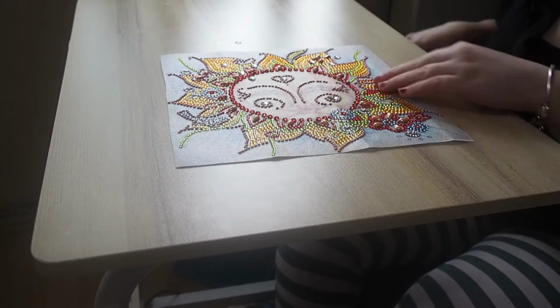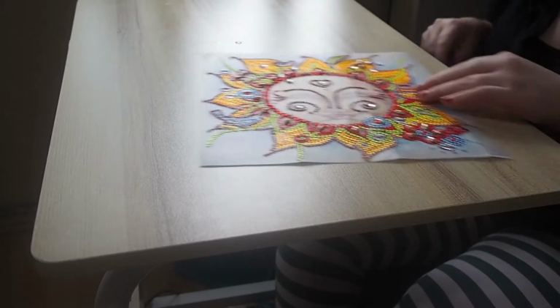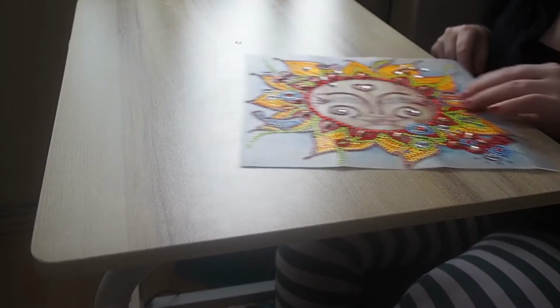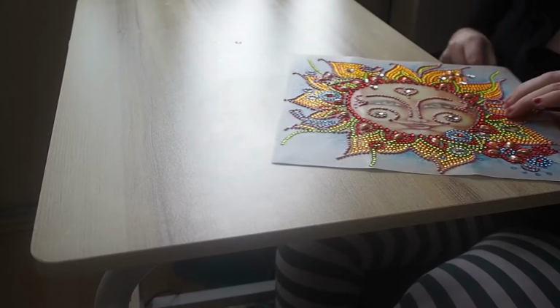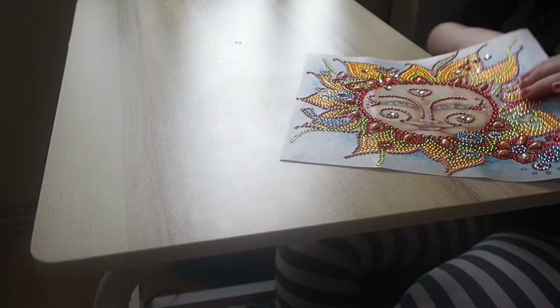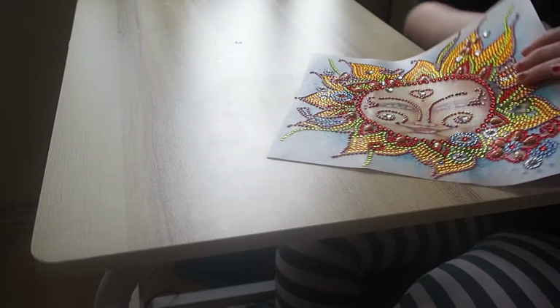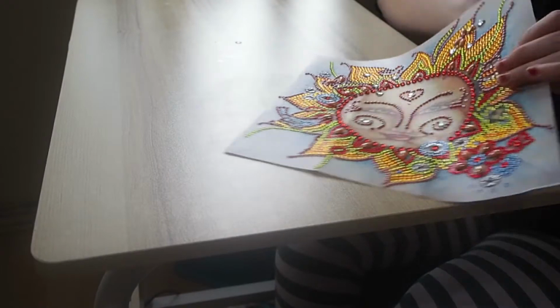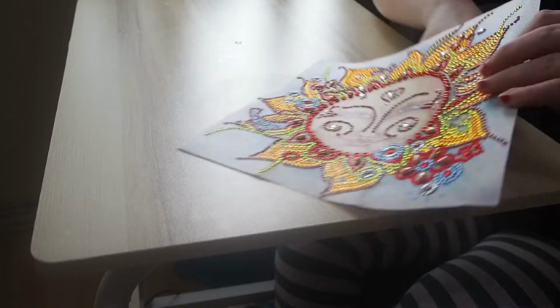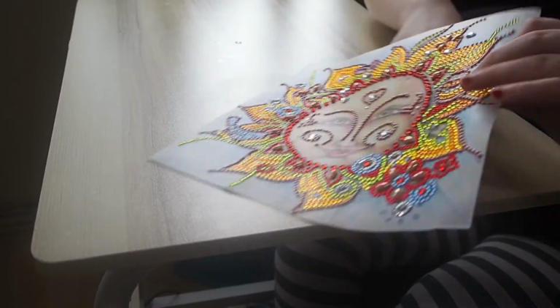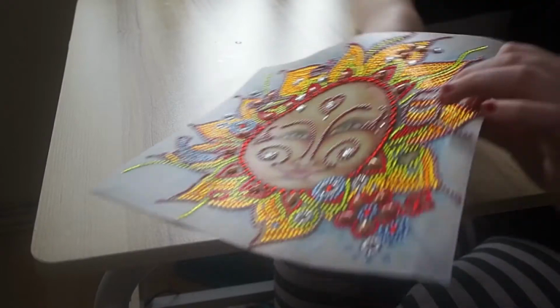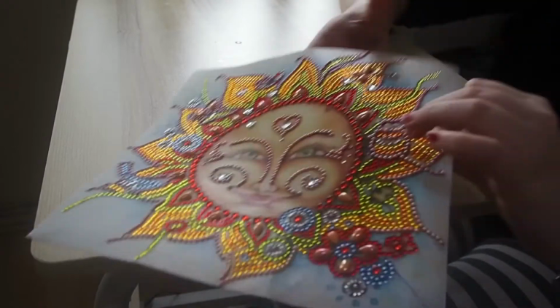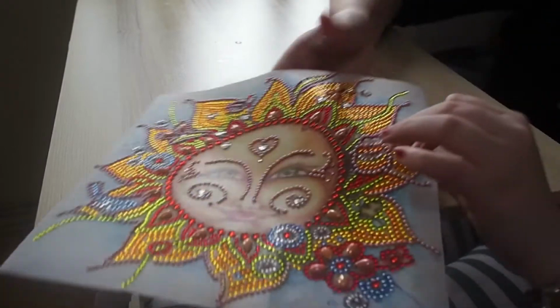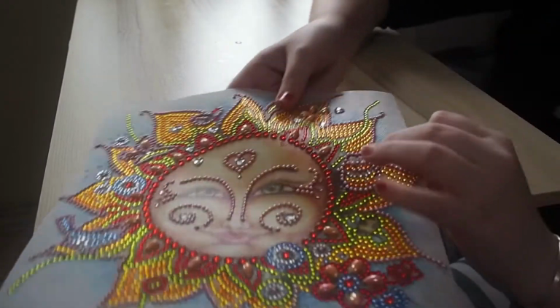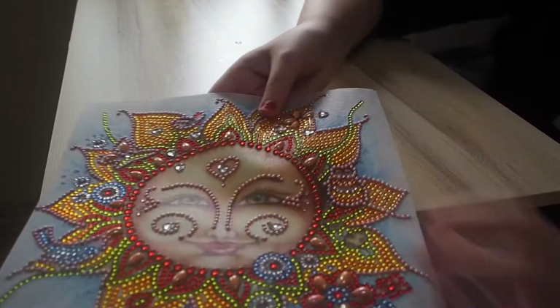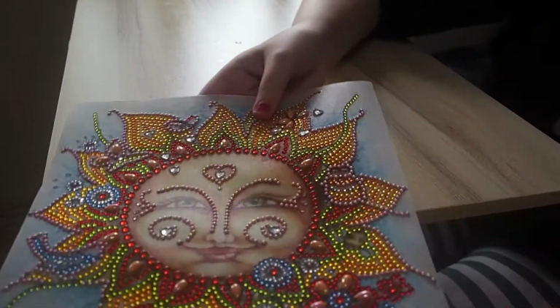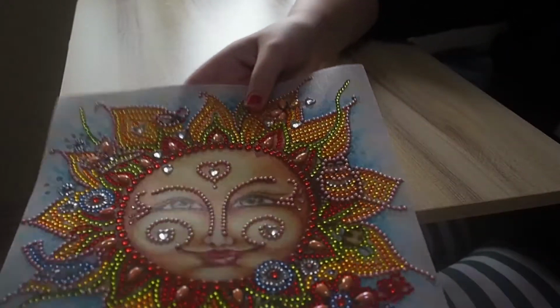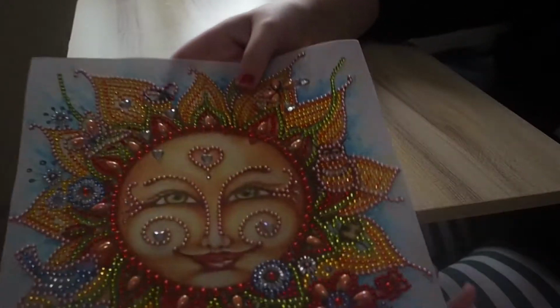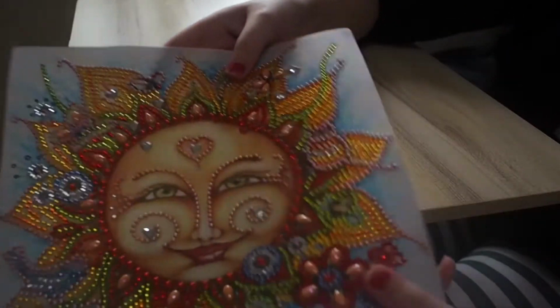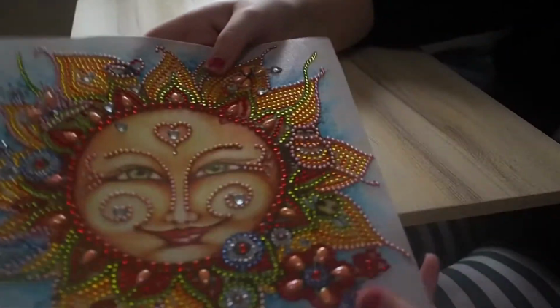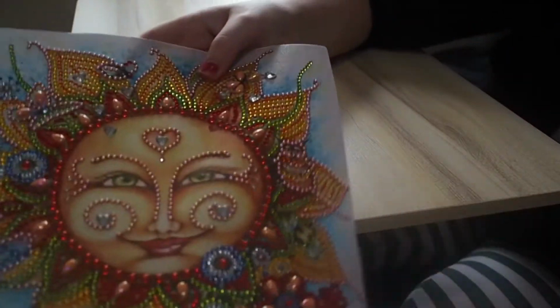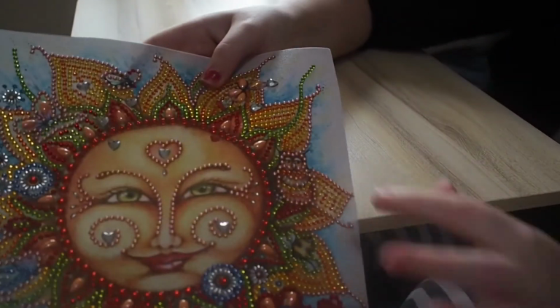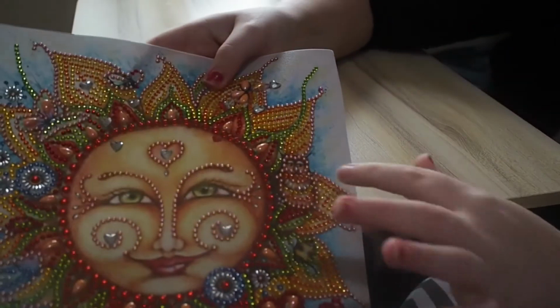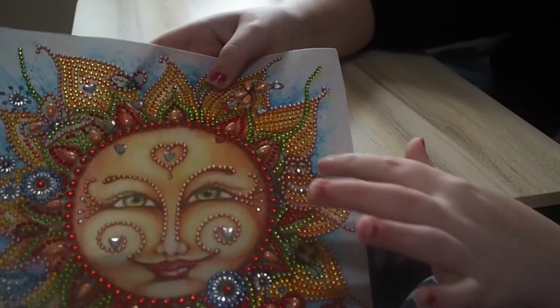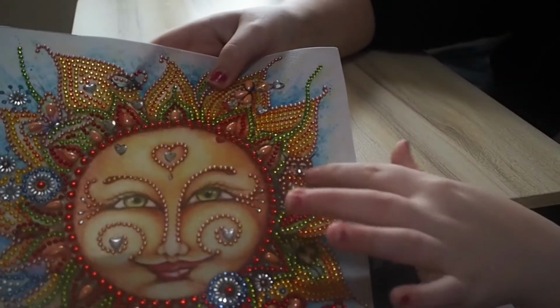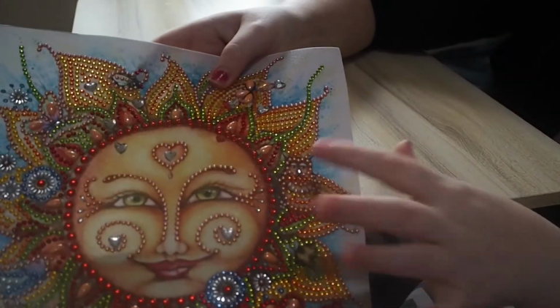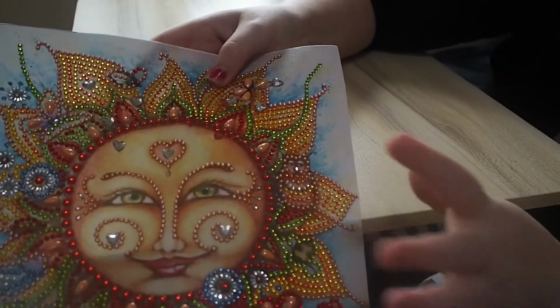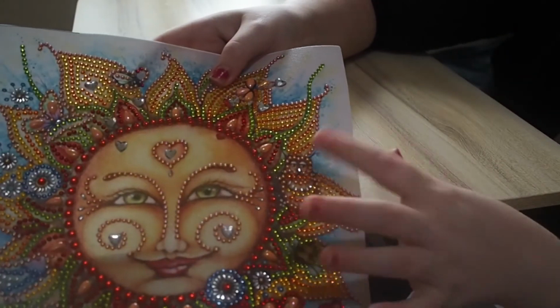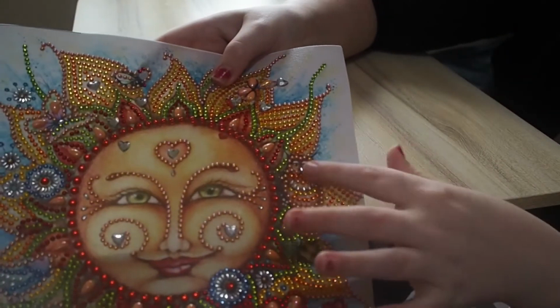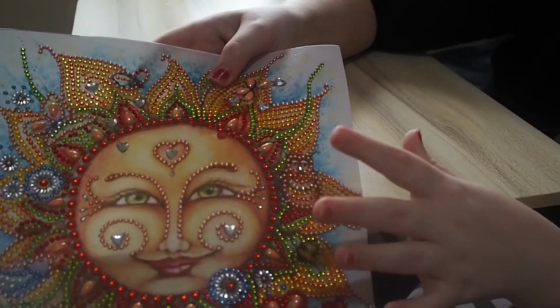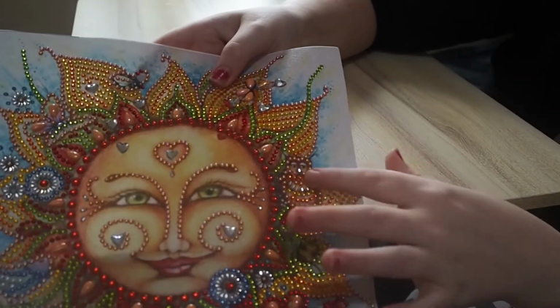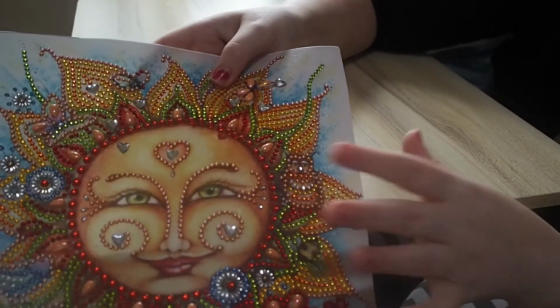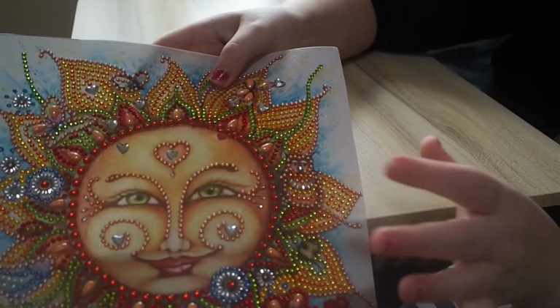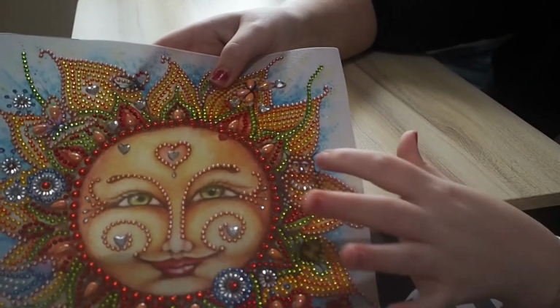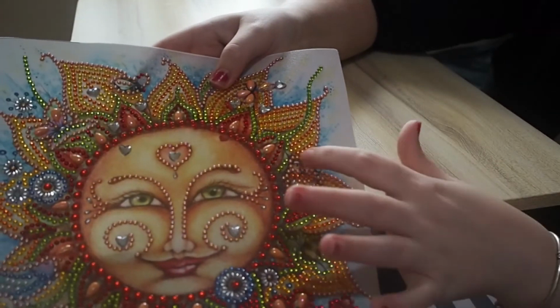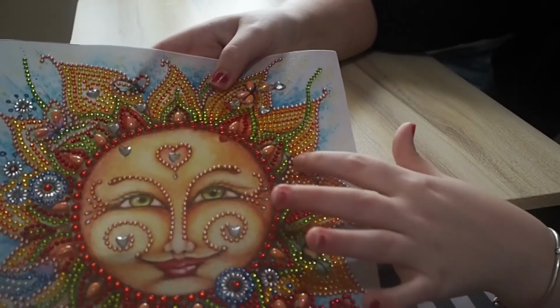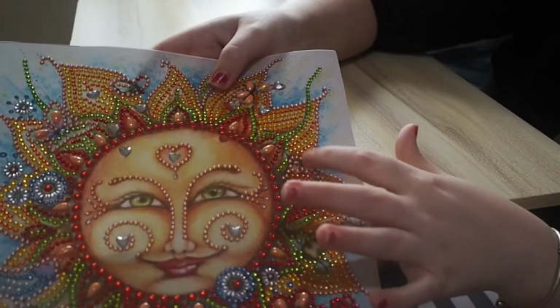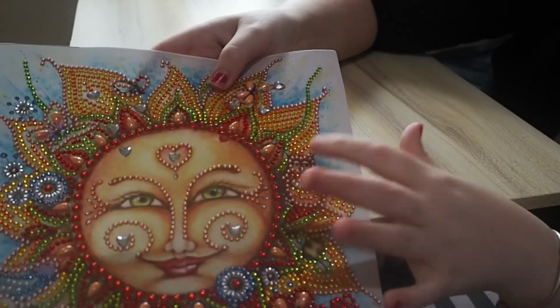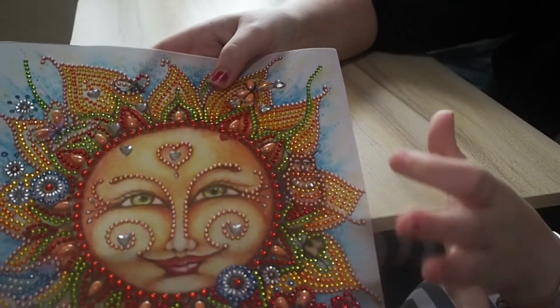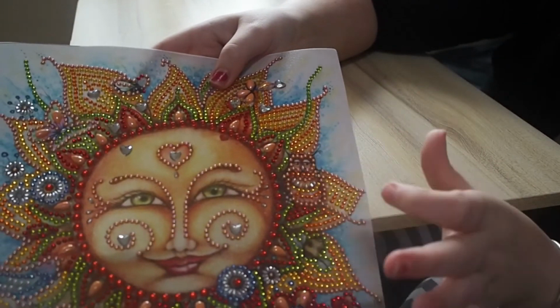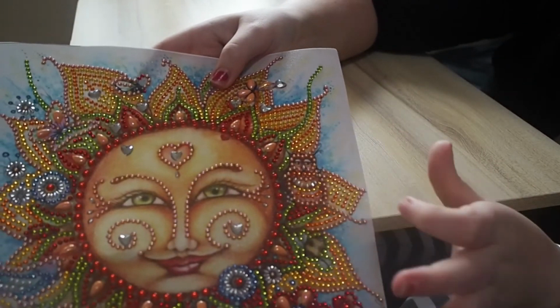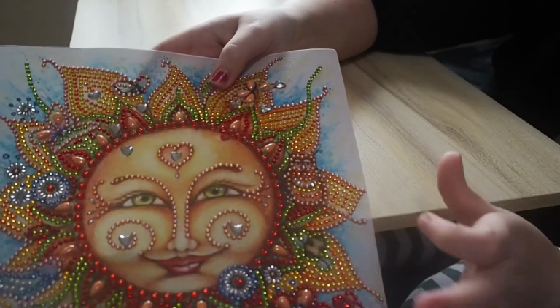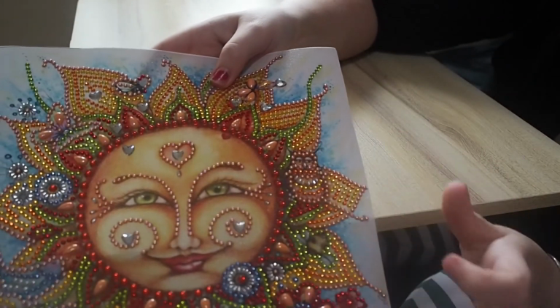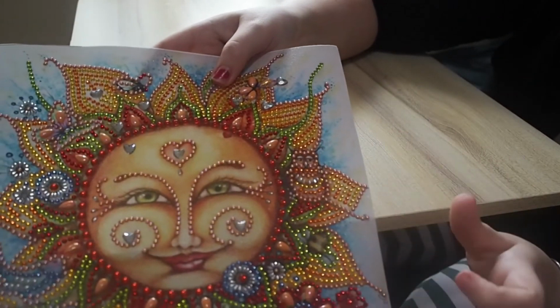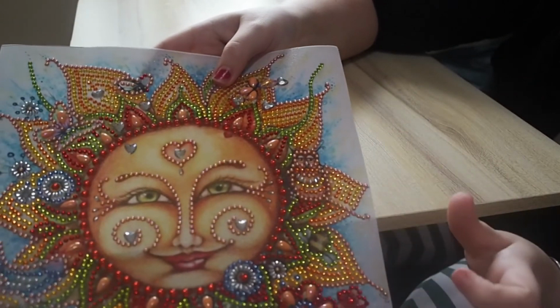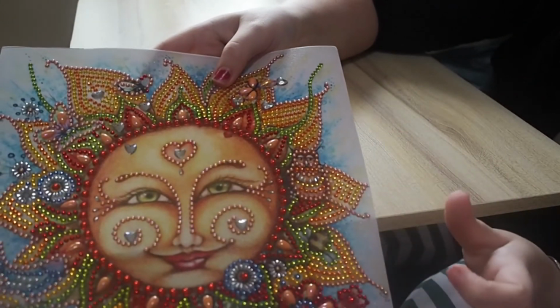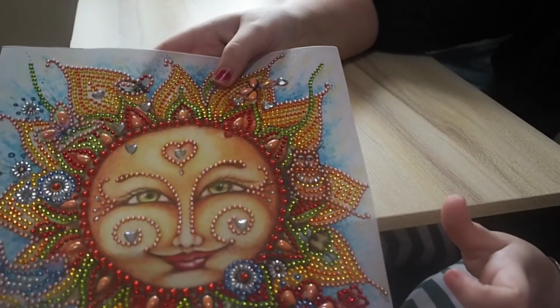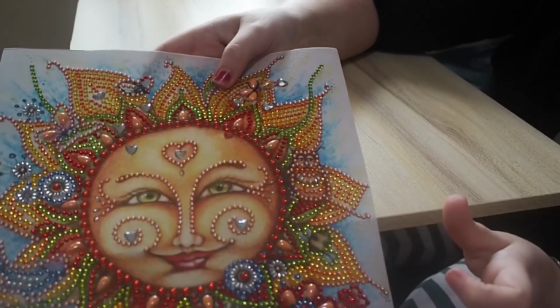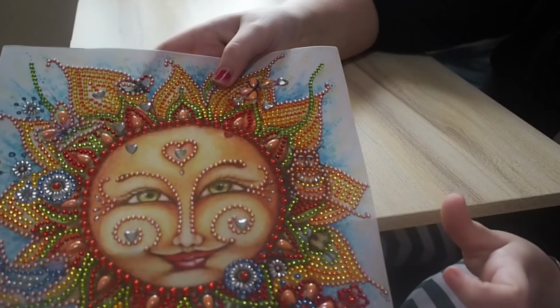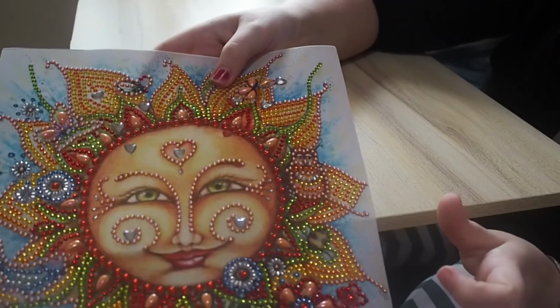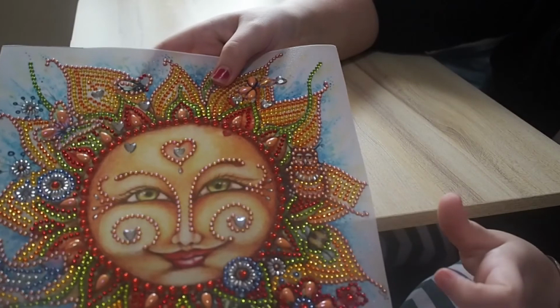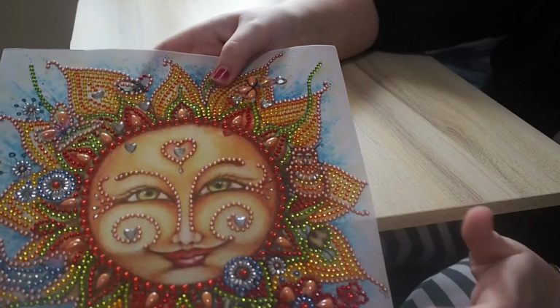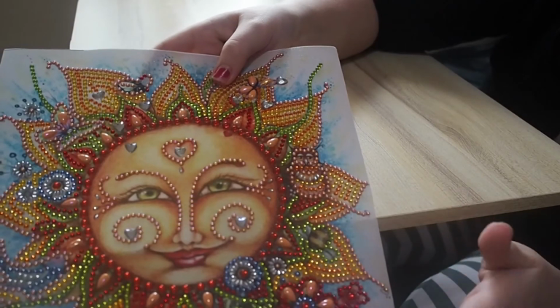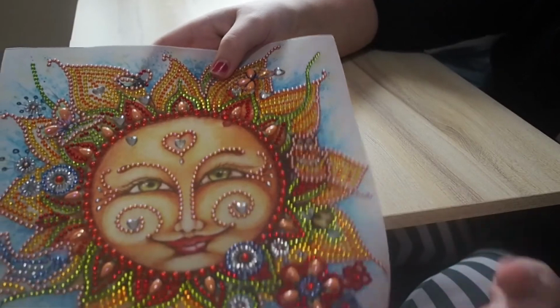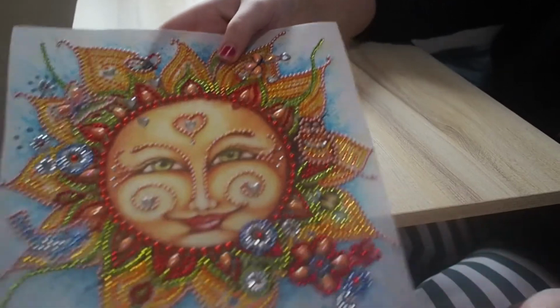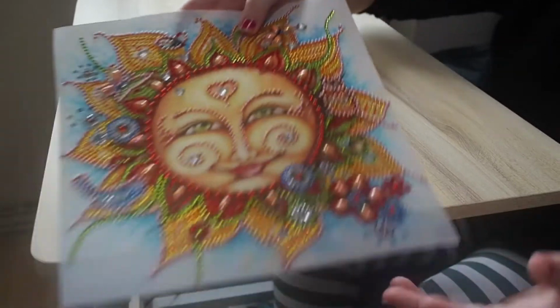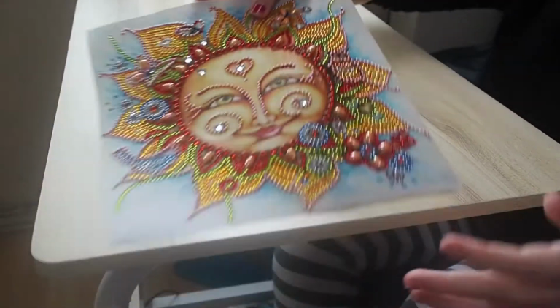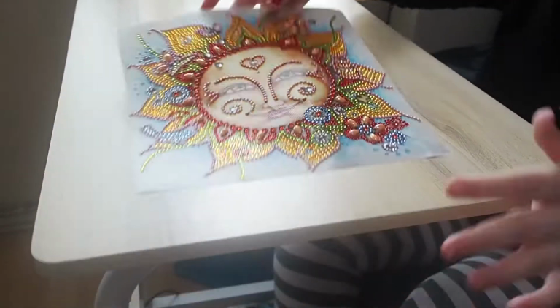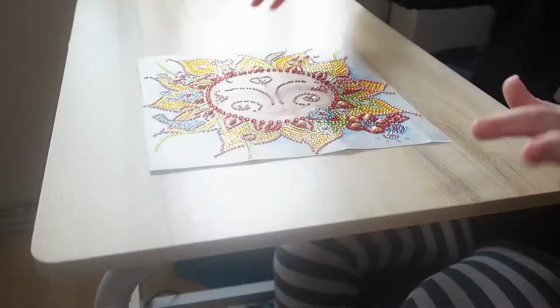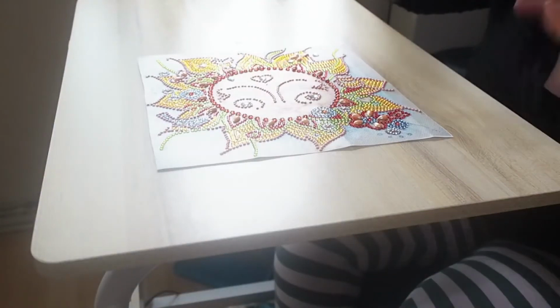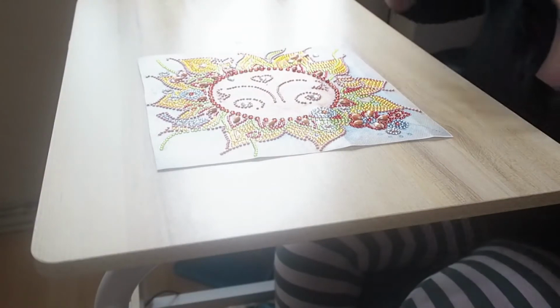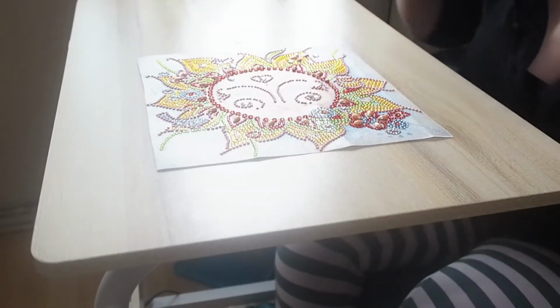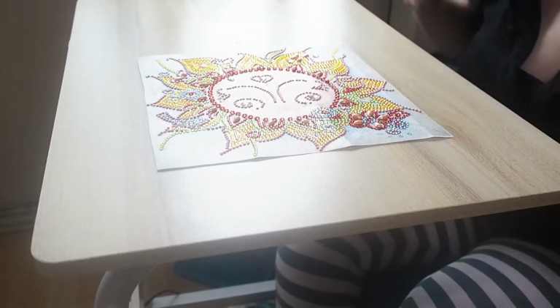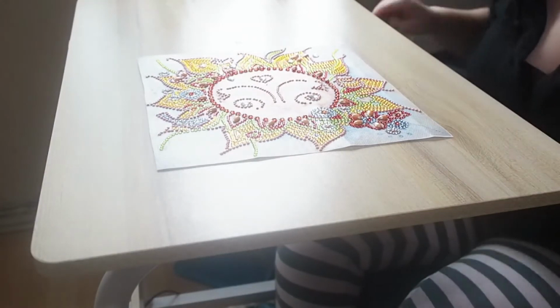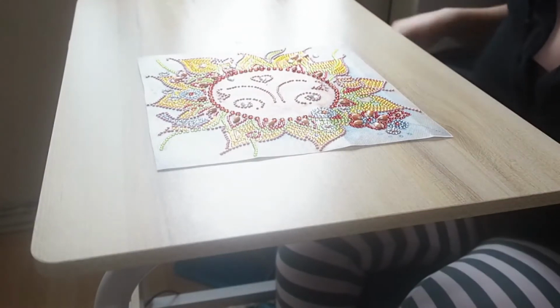Just gotta double check this one here. There's the little owl right there, guys. Little eyes. Sorry, I didn't see that before.